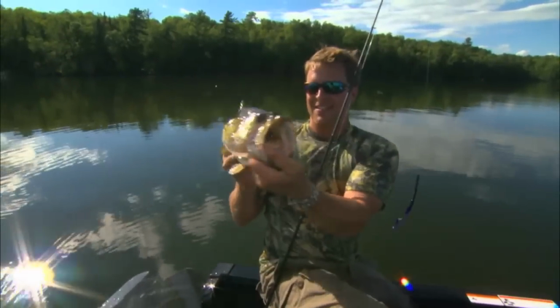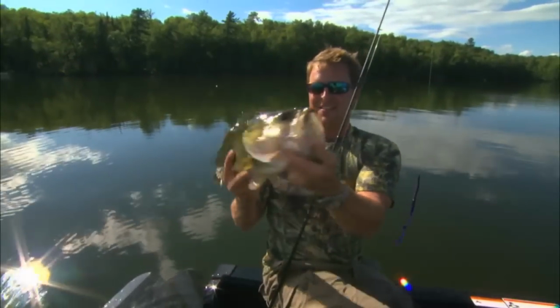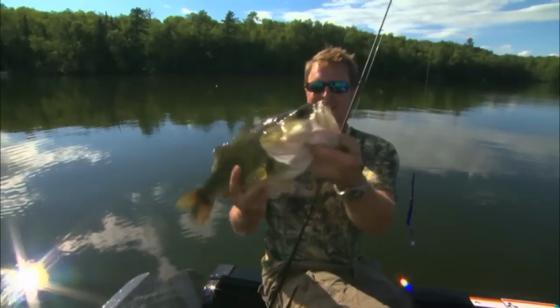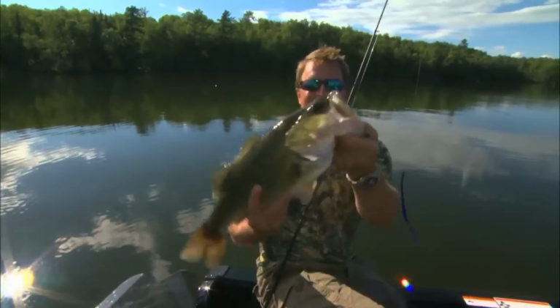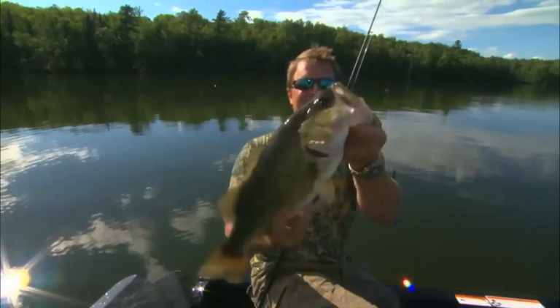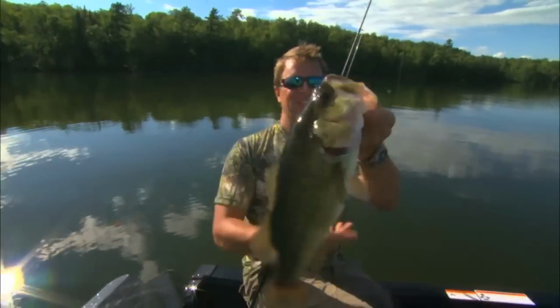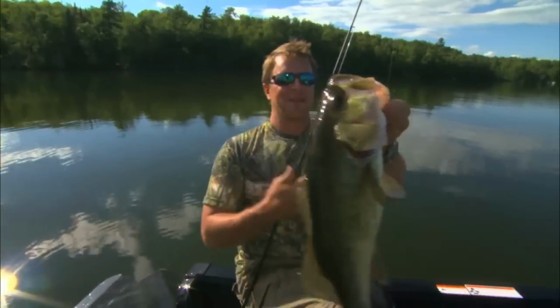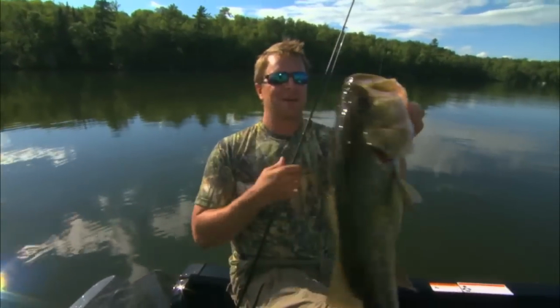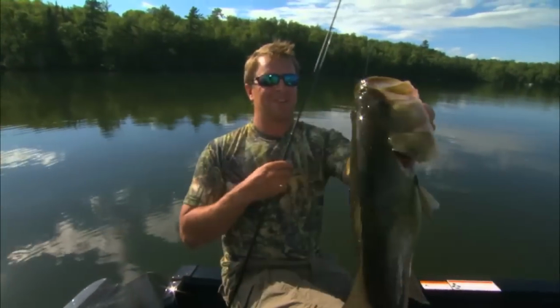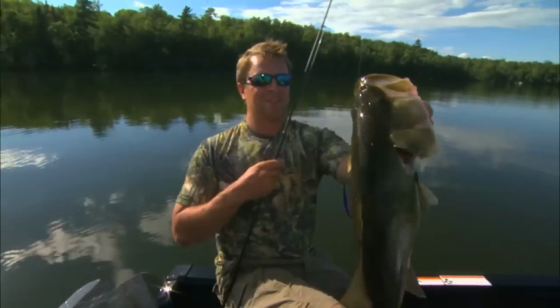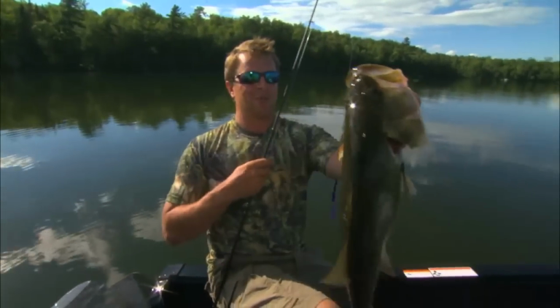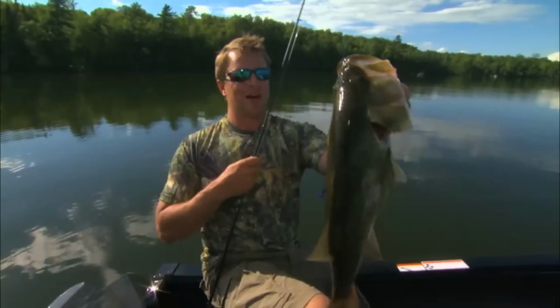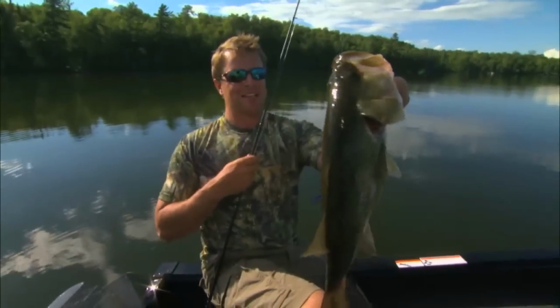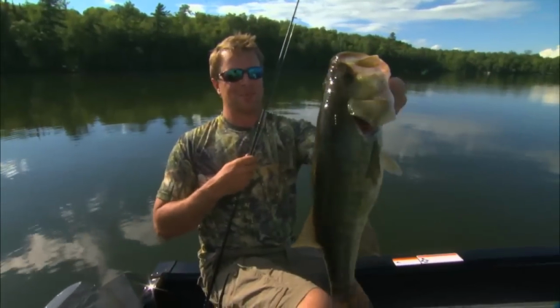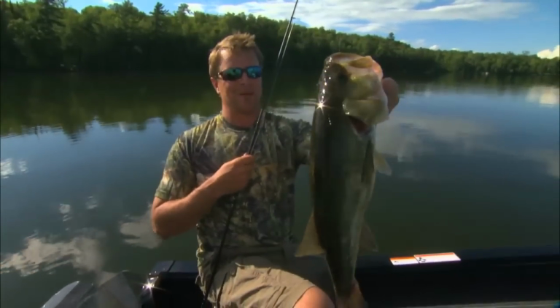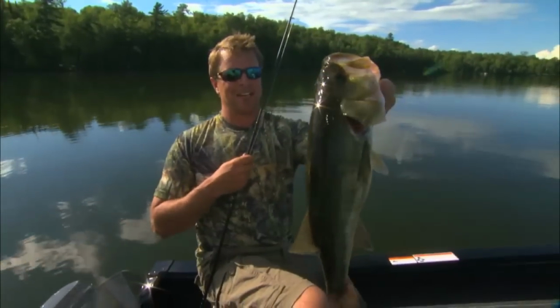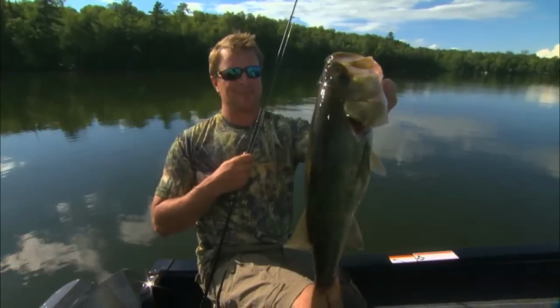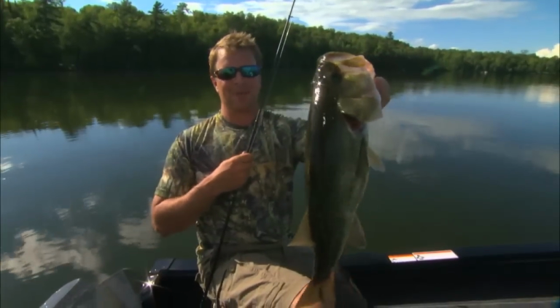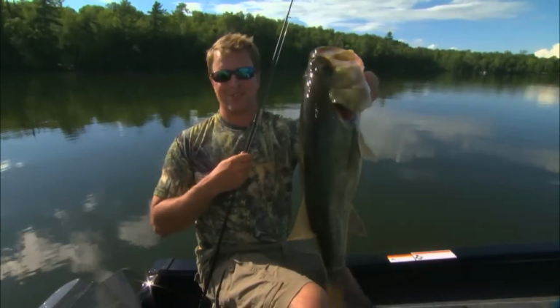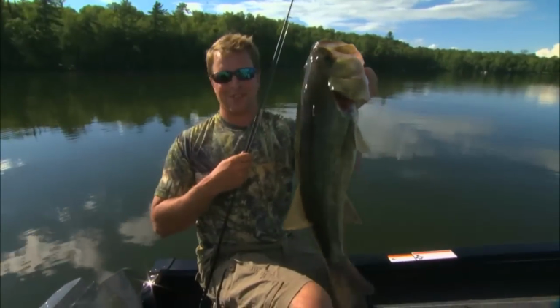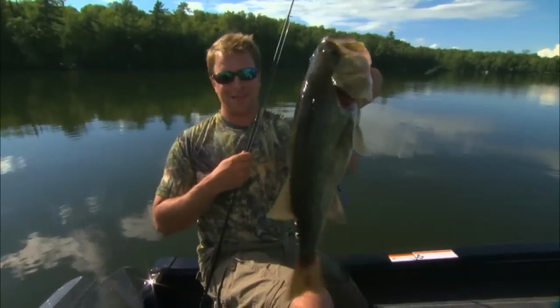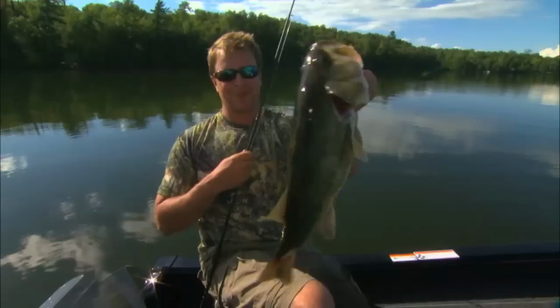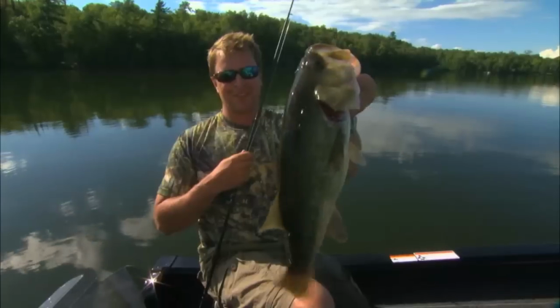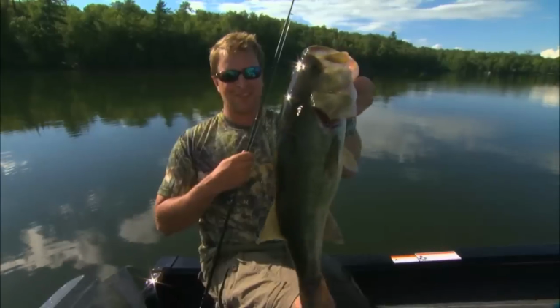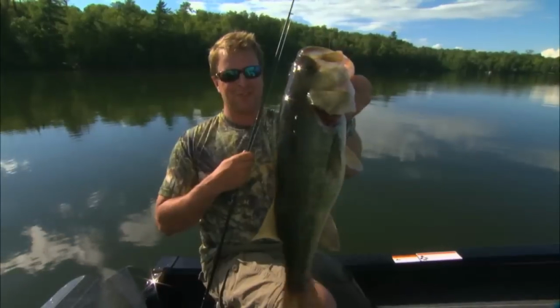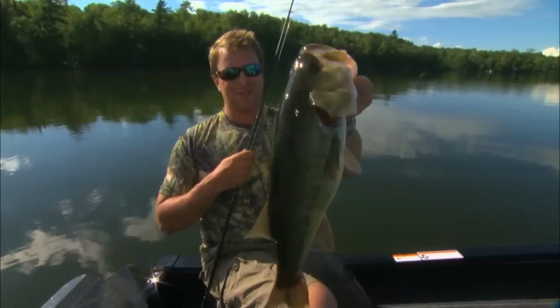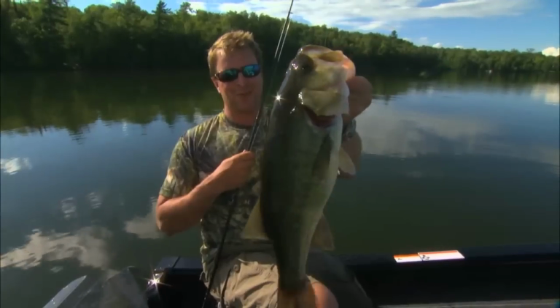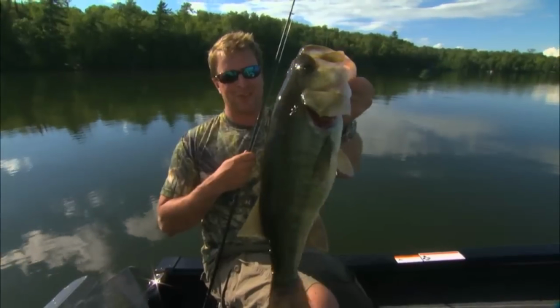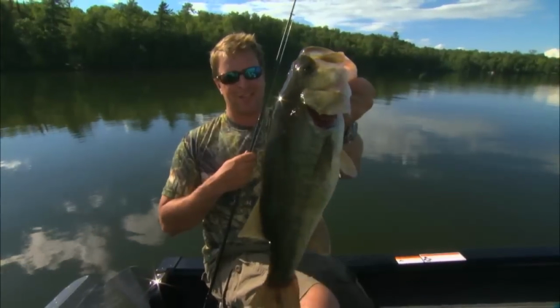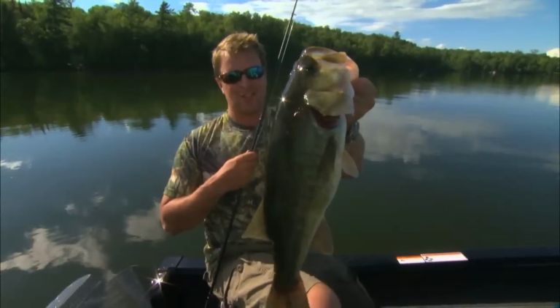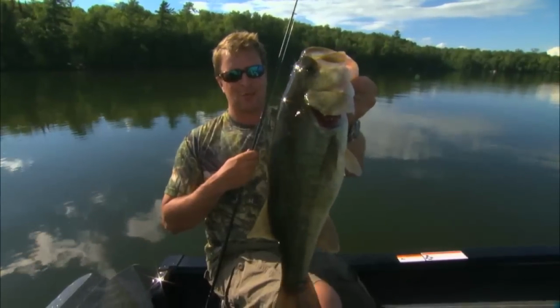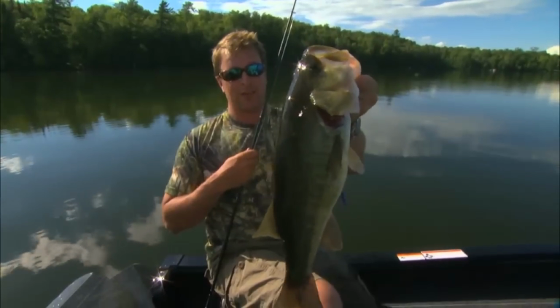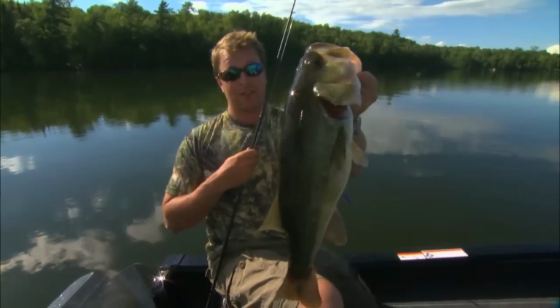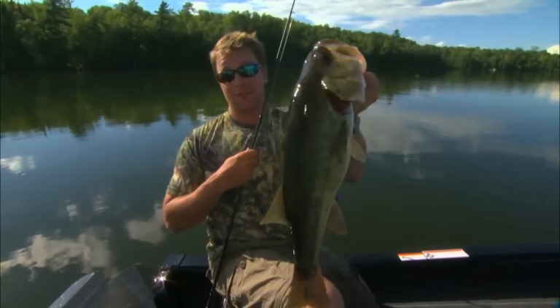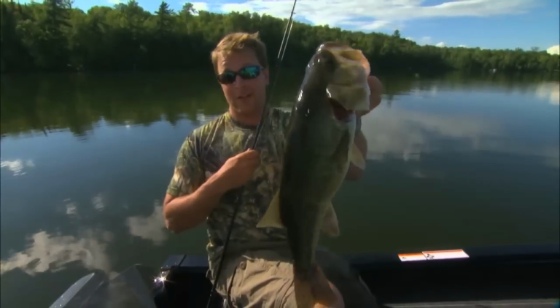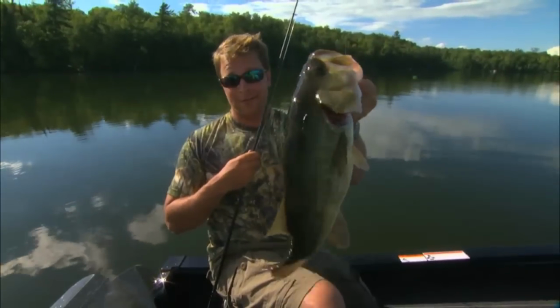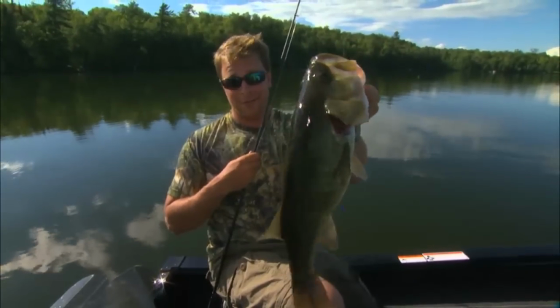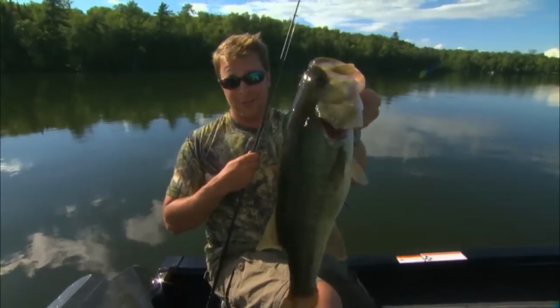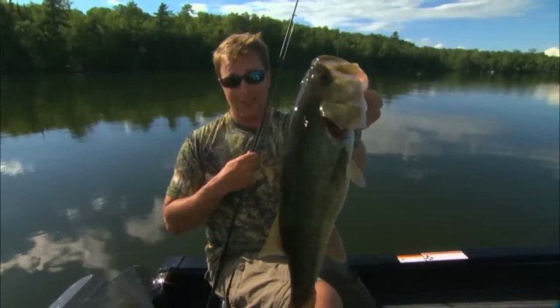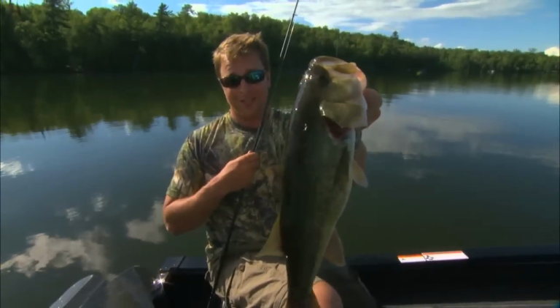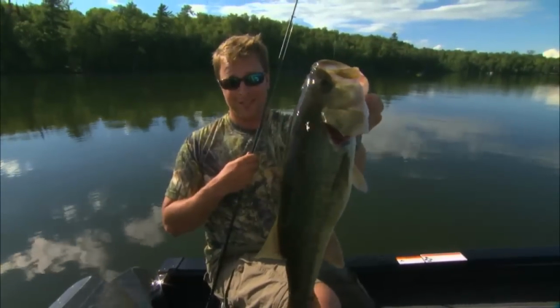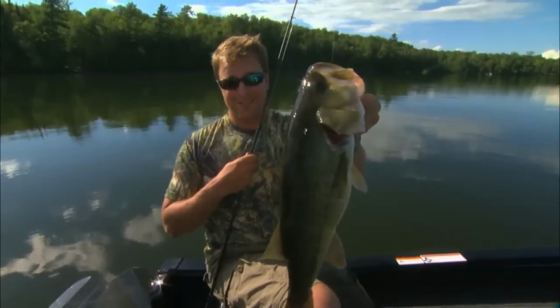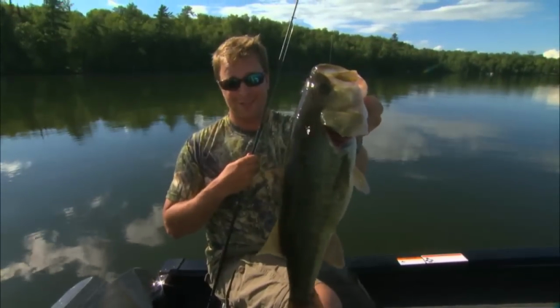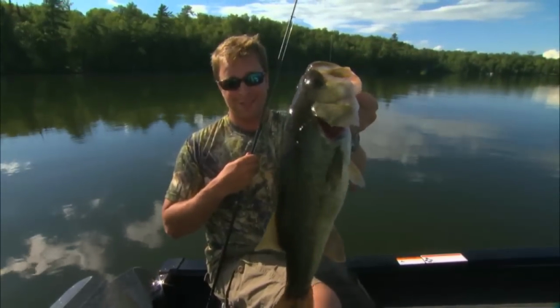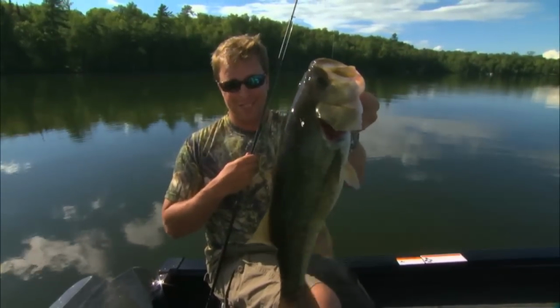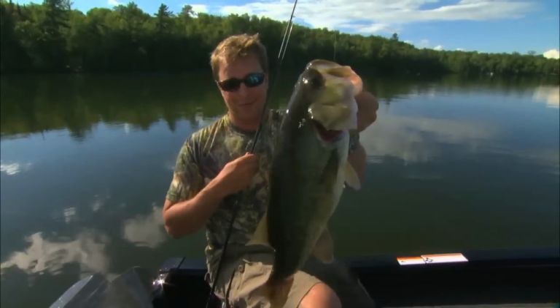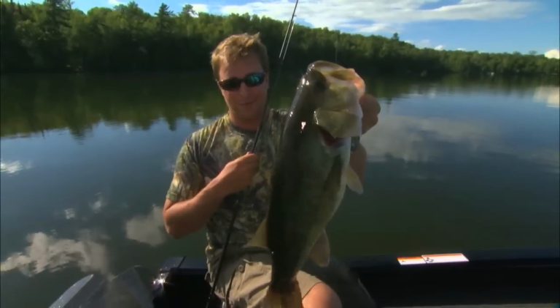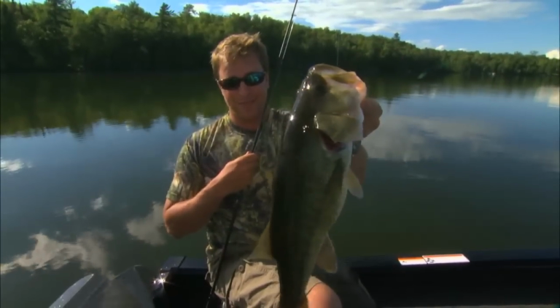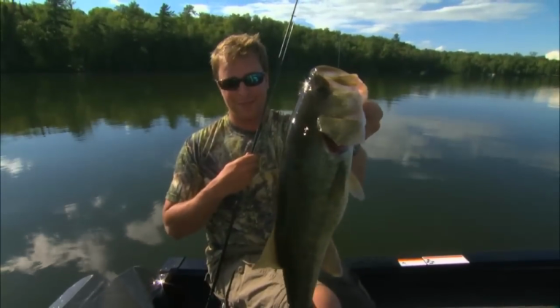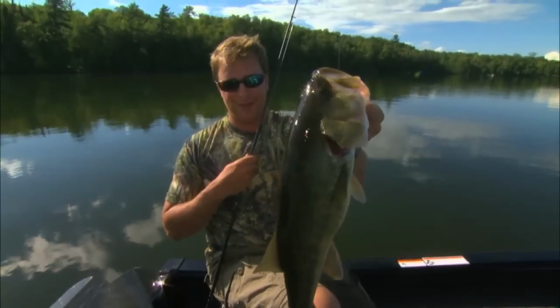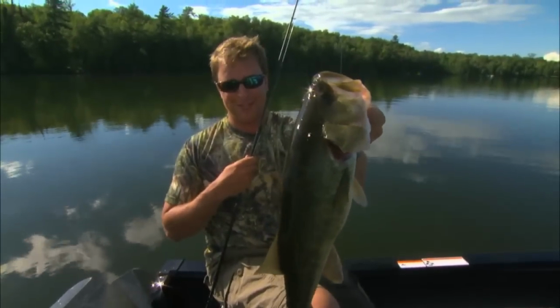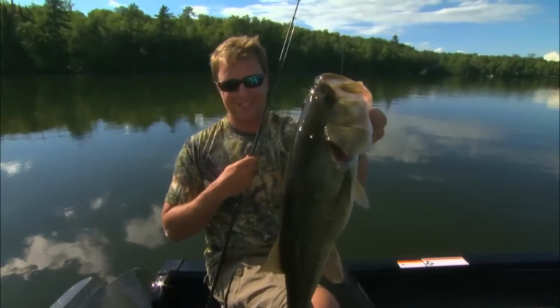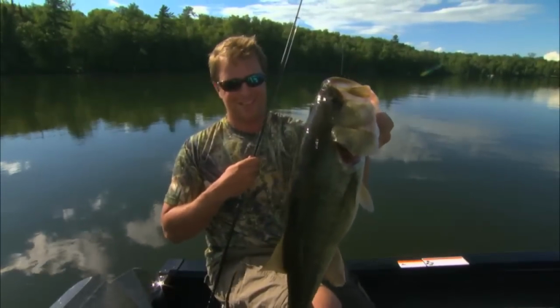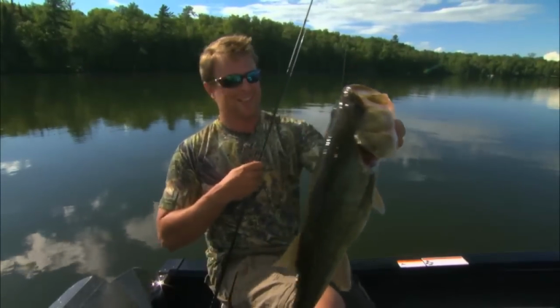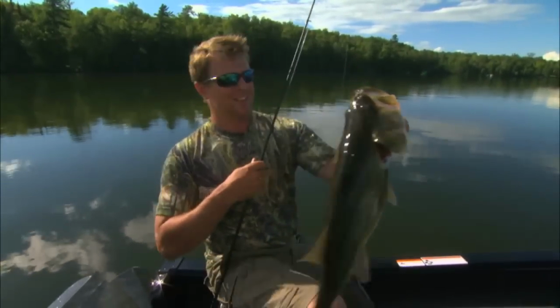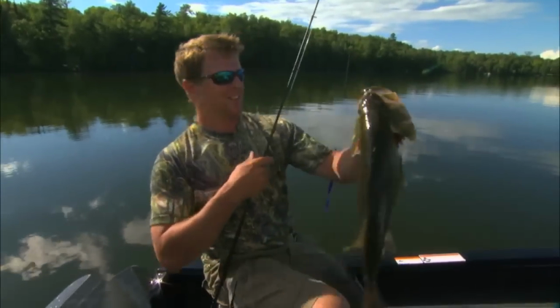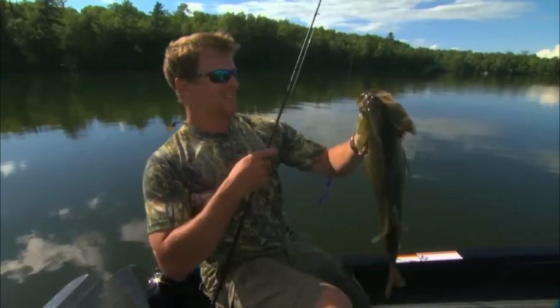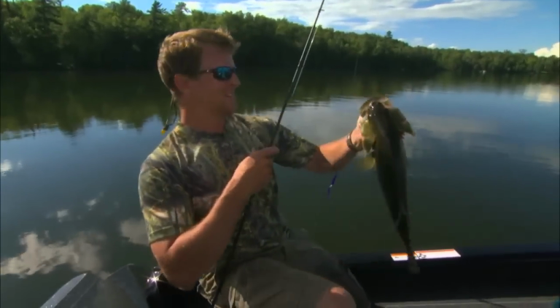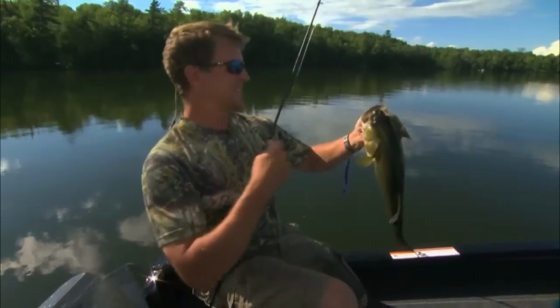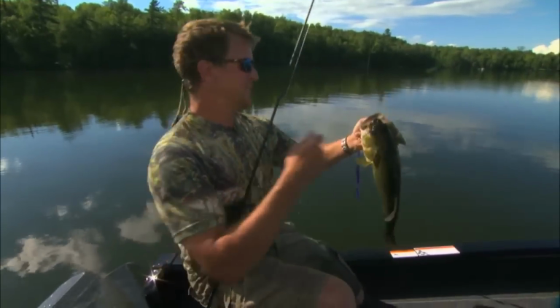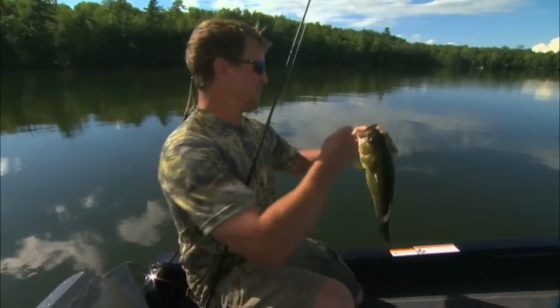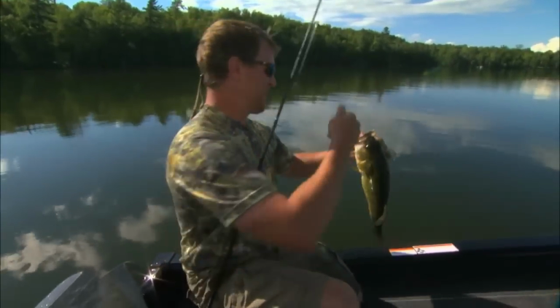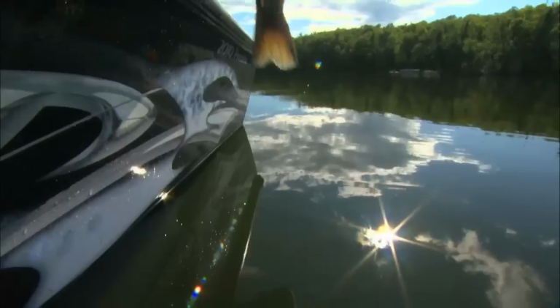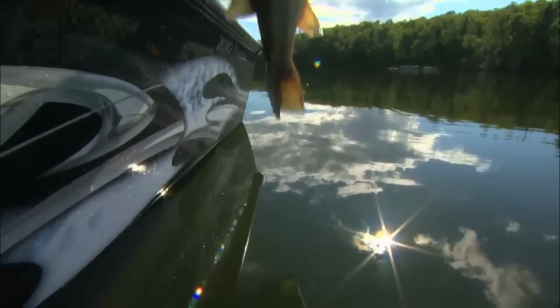Look at the size of that bass — it's huge! This fish came off a rock spine, but there are a number of different locations where you can find fish like this during the summer peak months. Let's get her back.